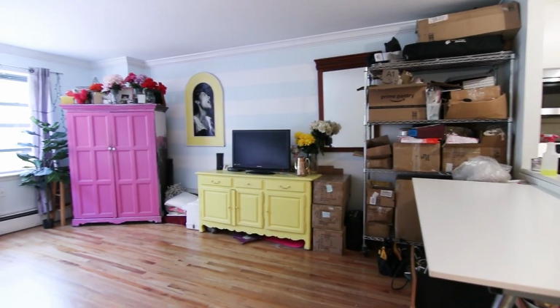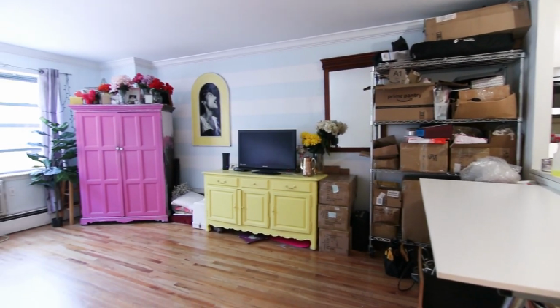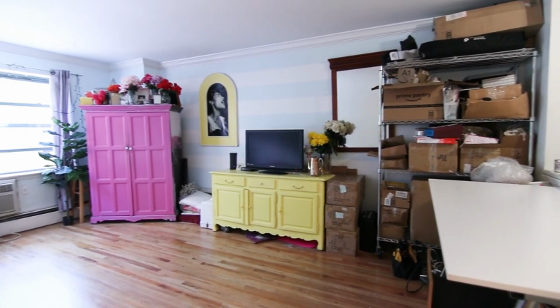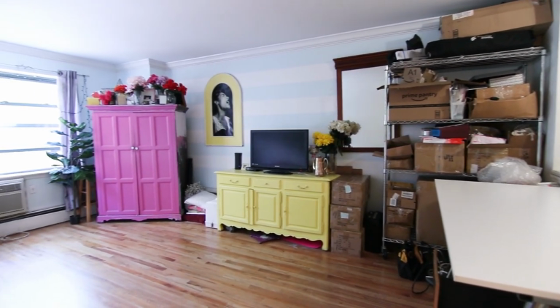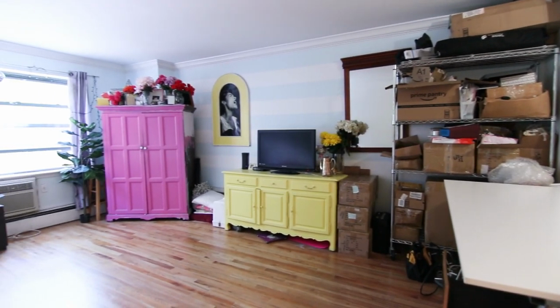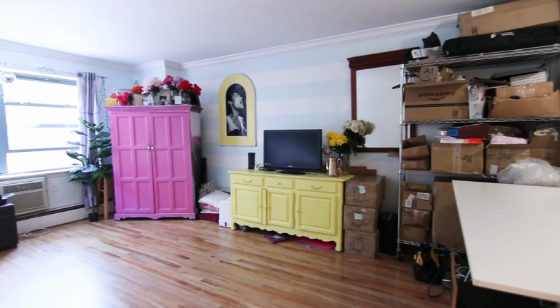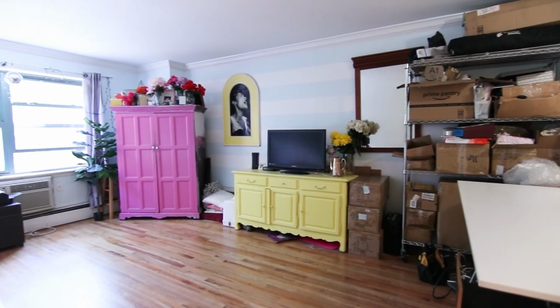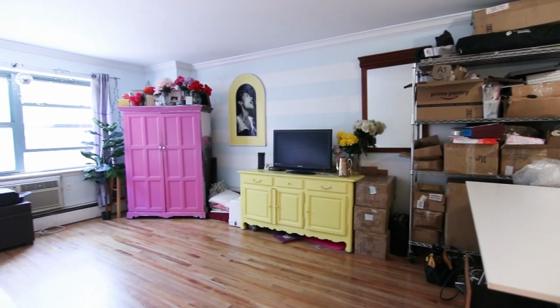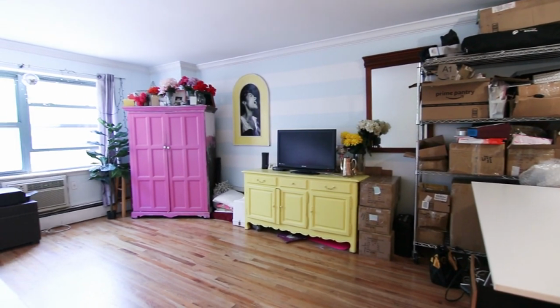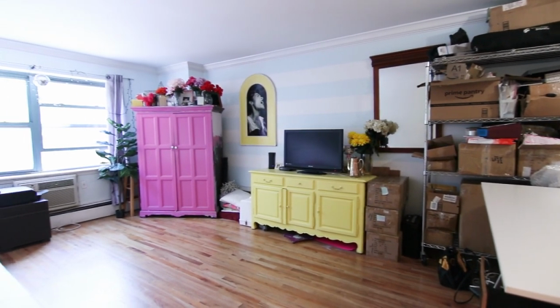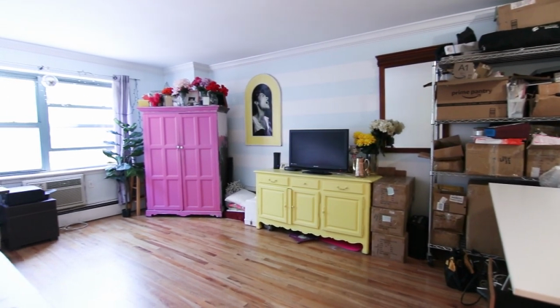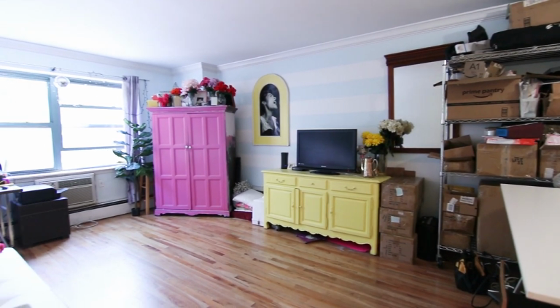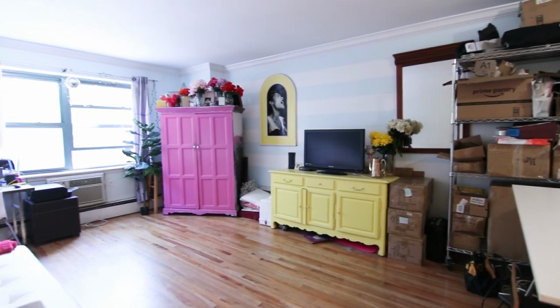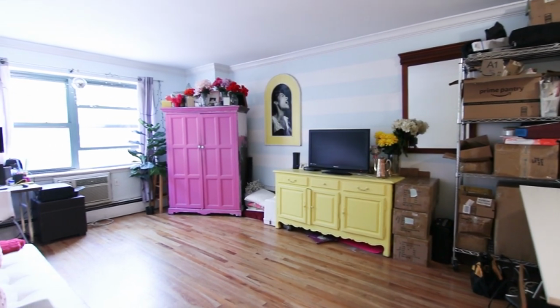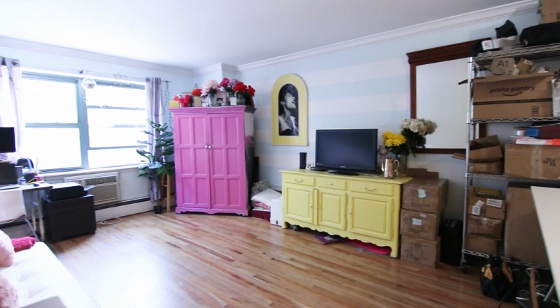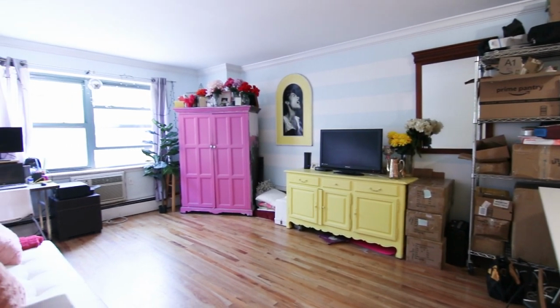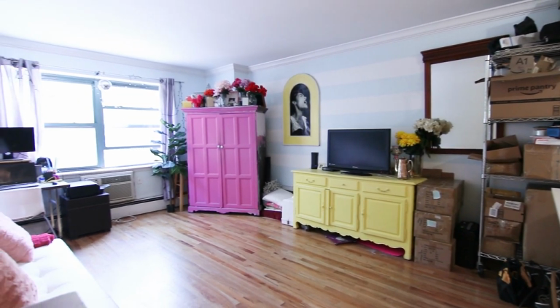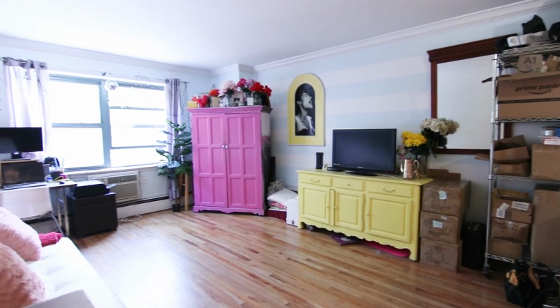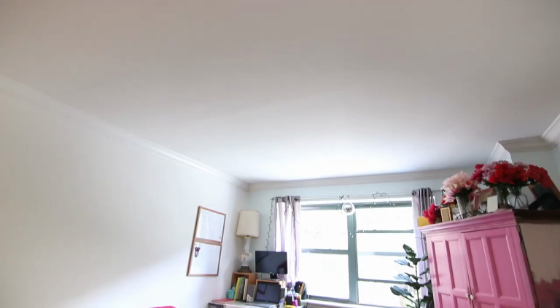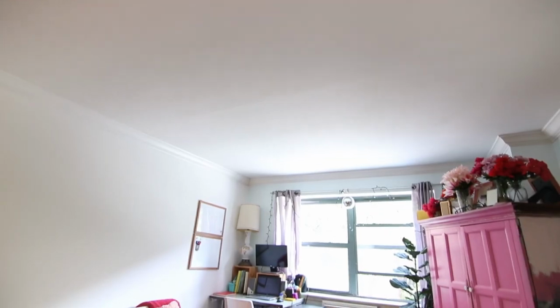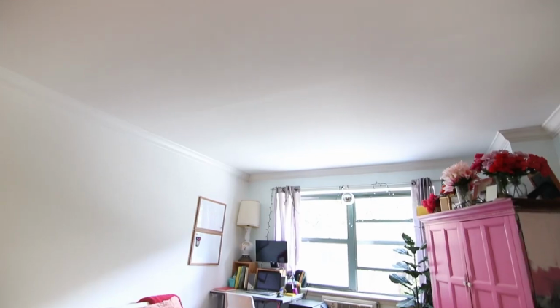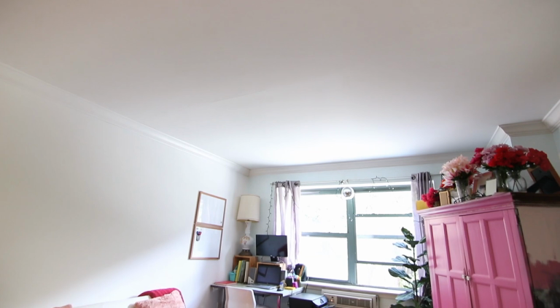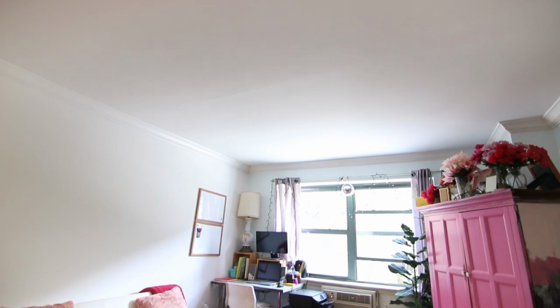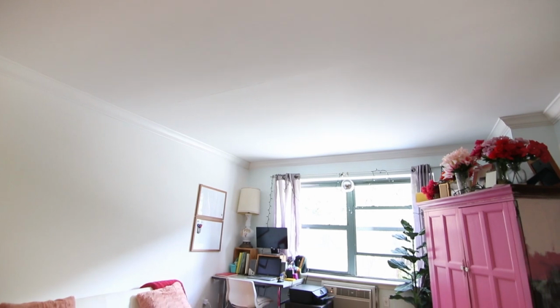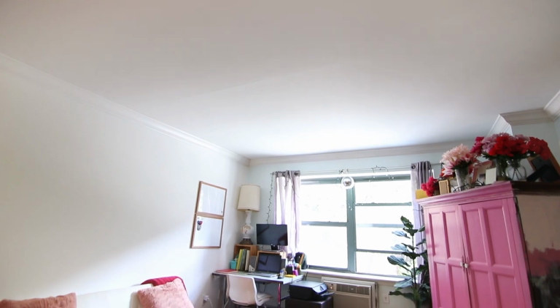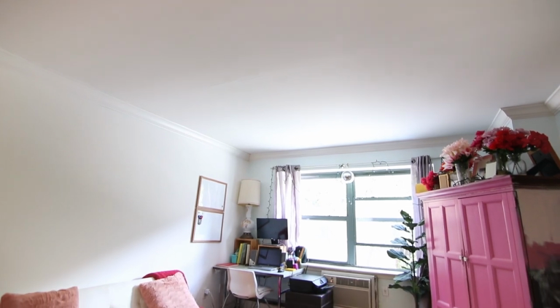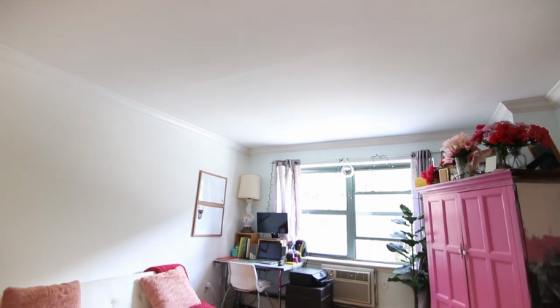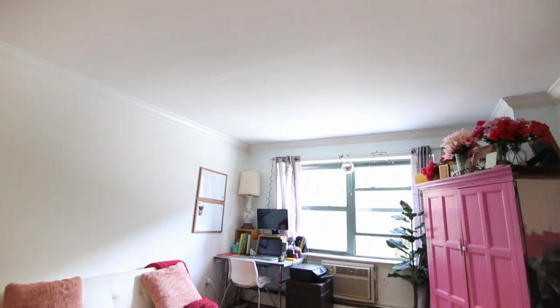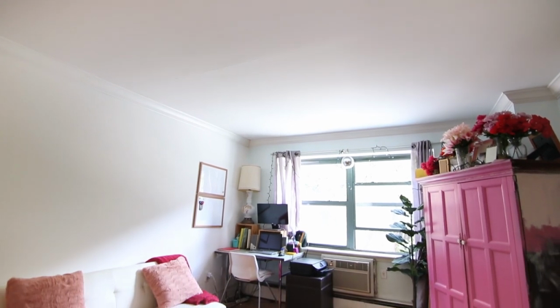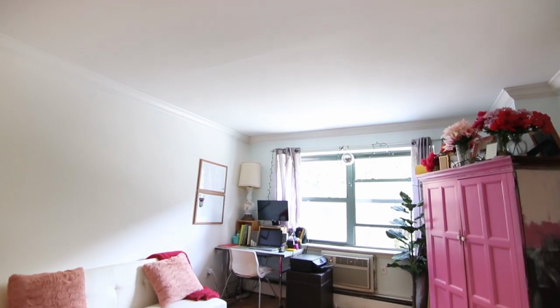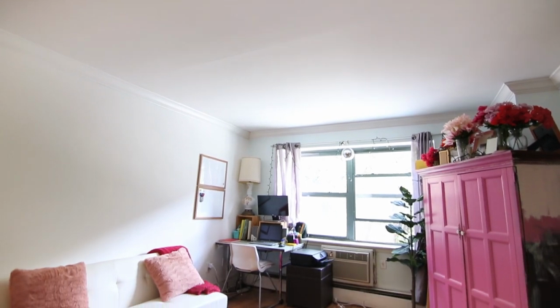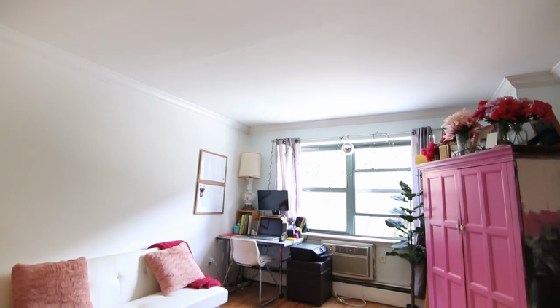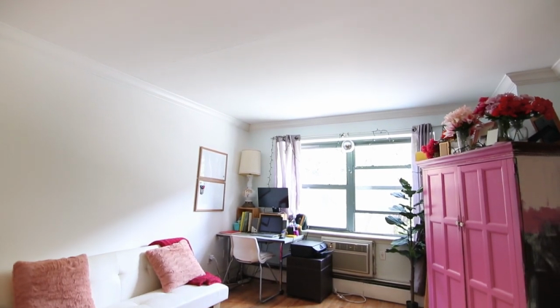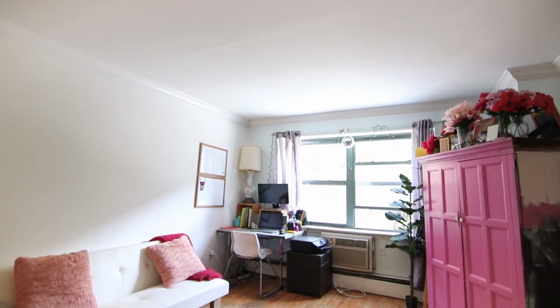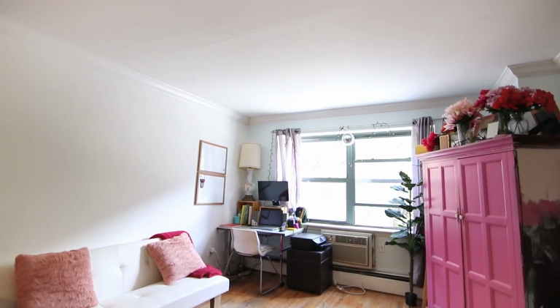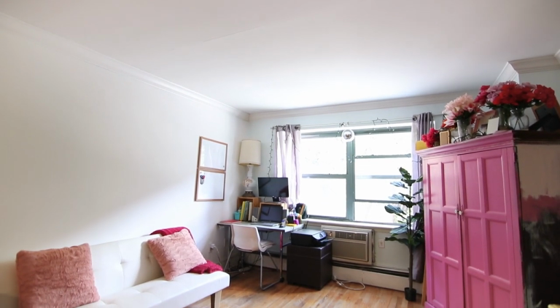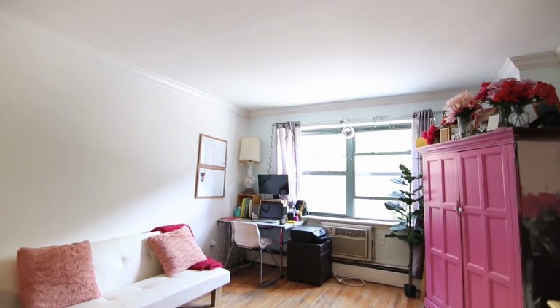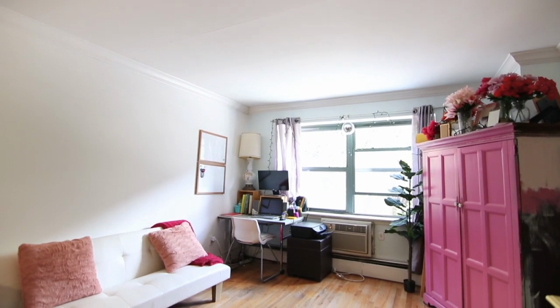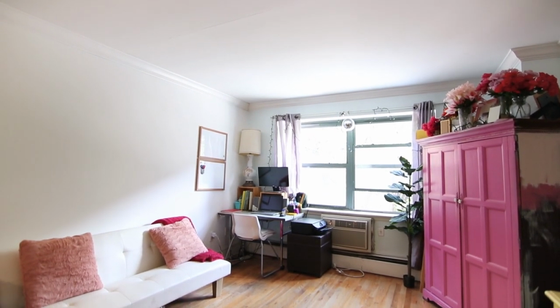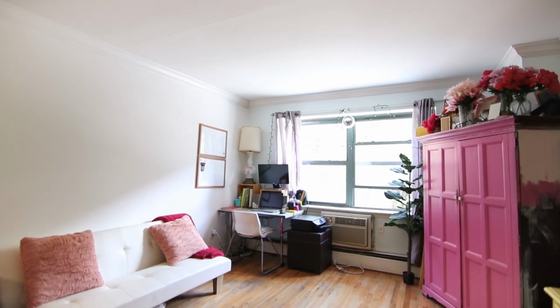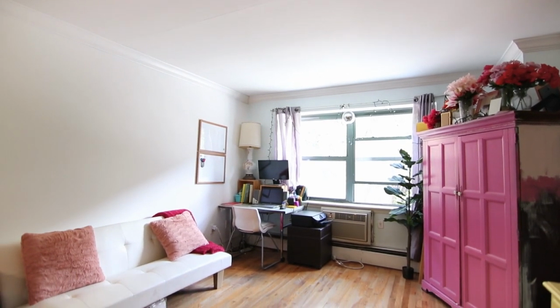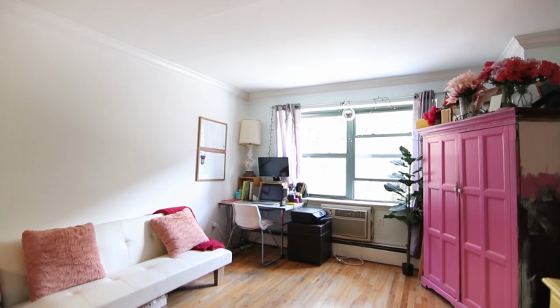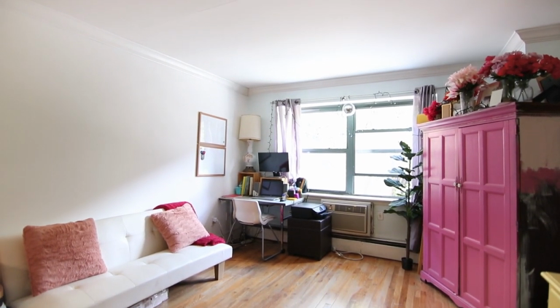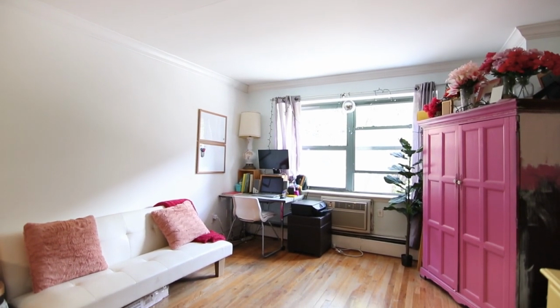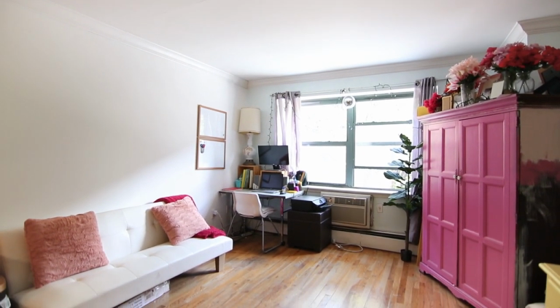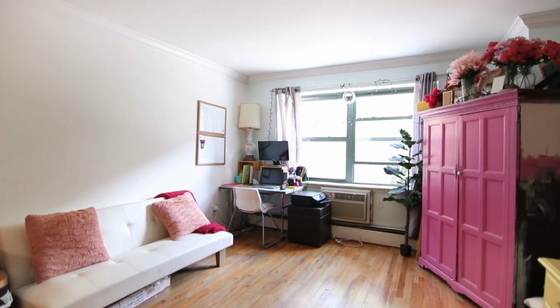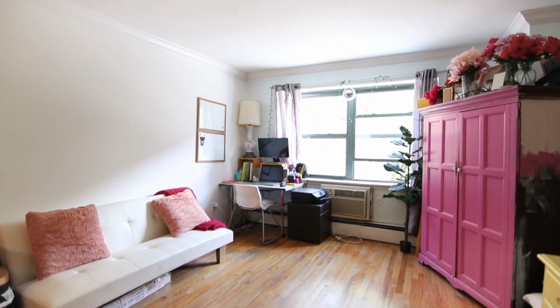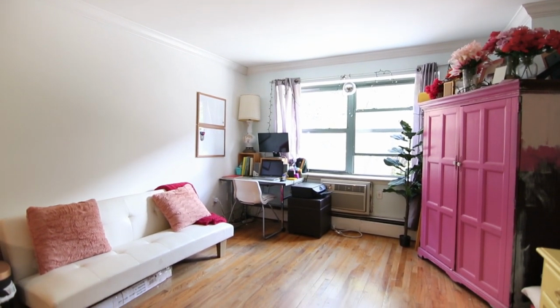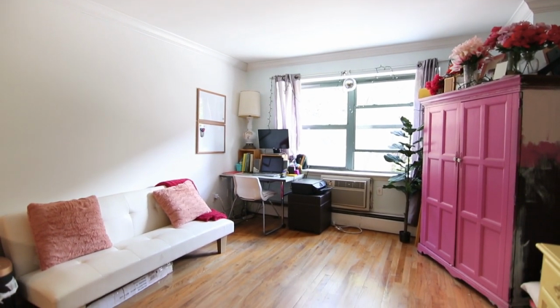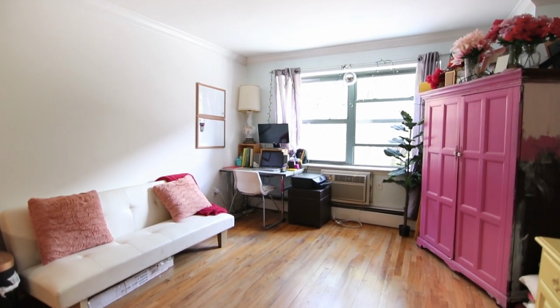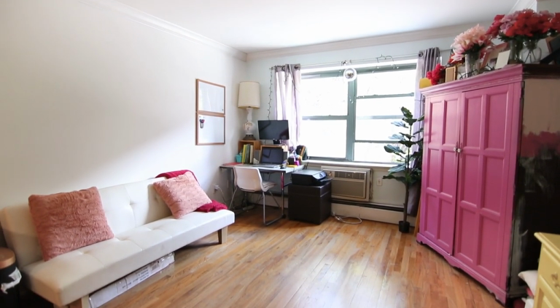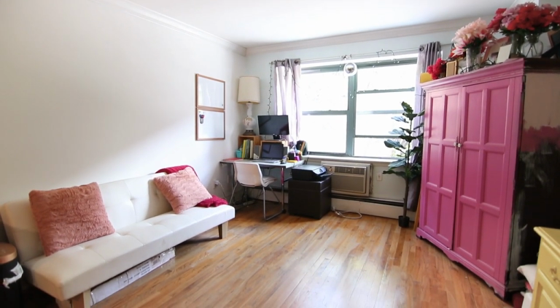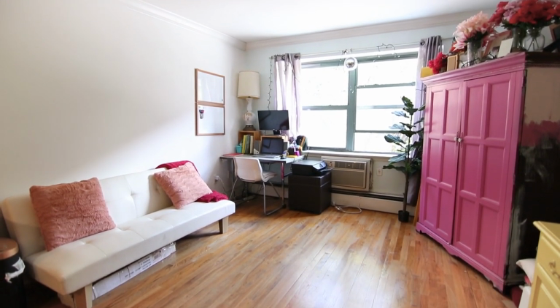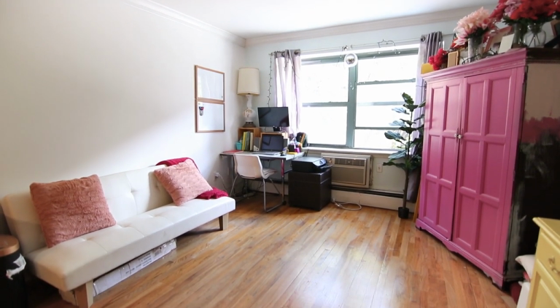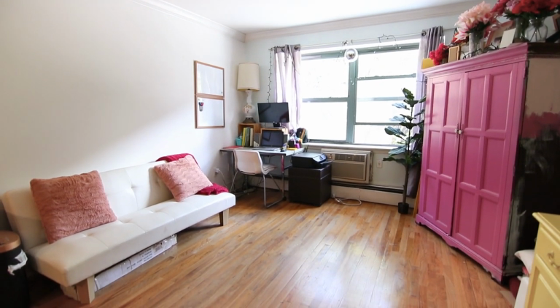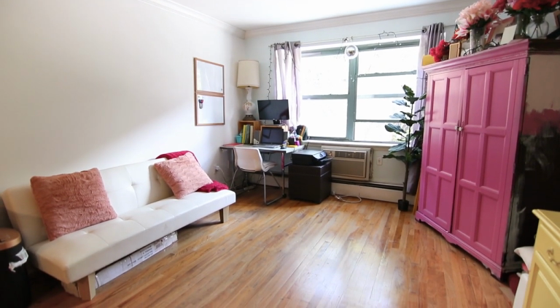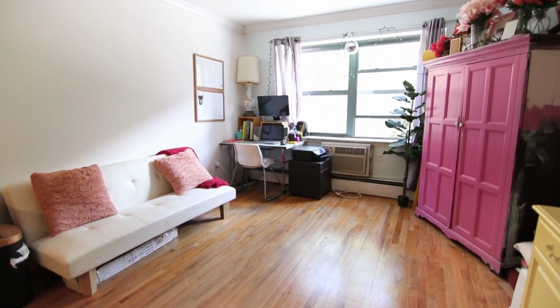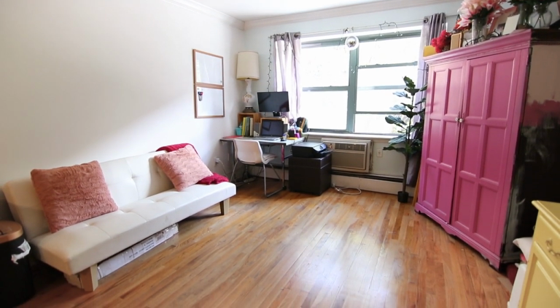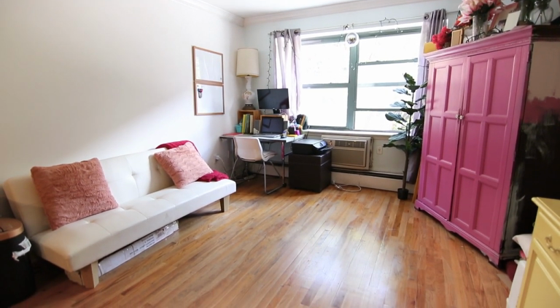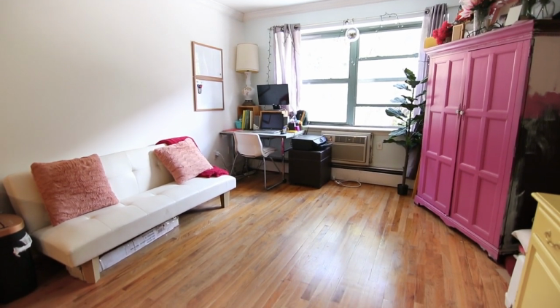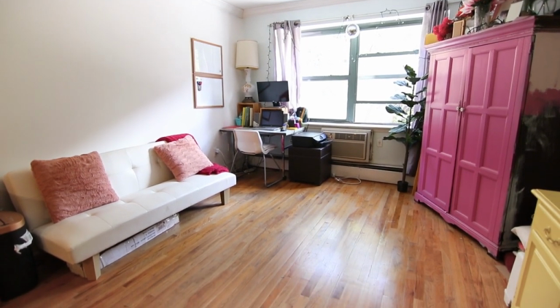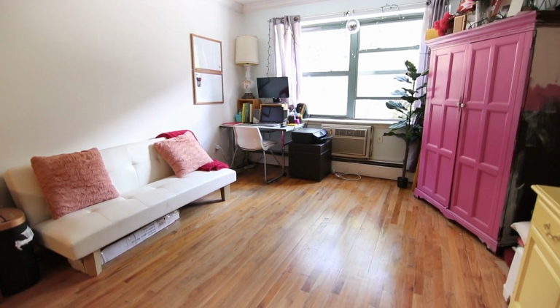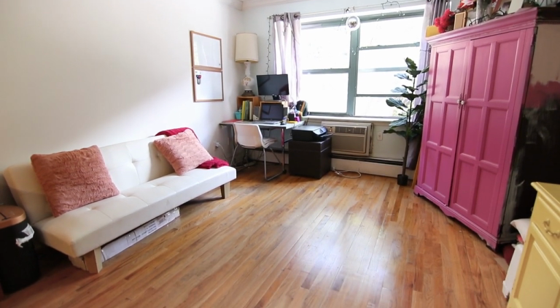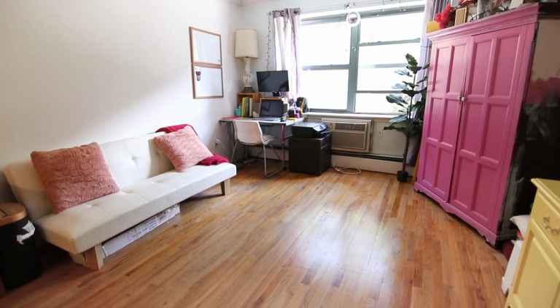Before we get started, I wanted to give you guys a look at what my apartment looked like before and how much of a mess it was.